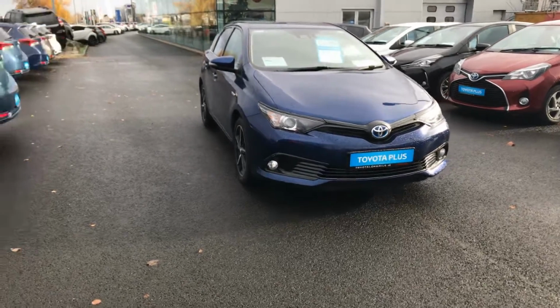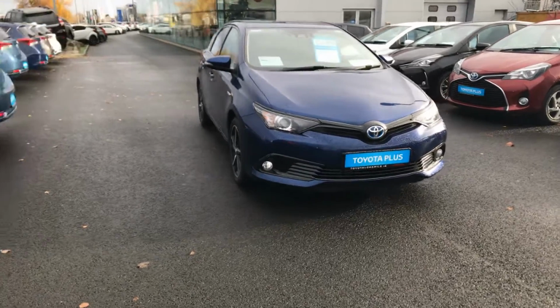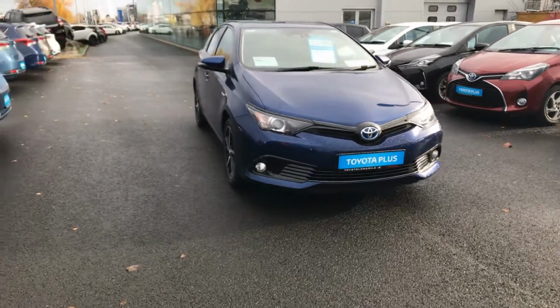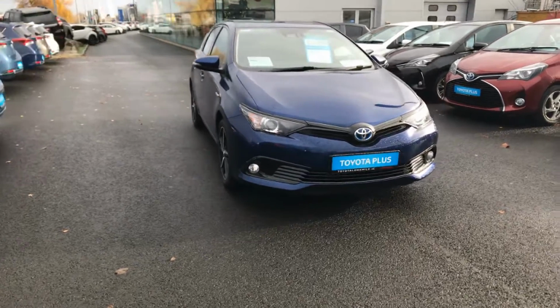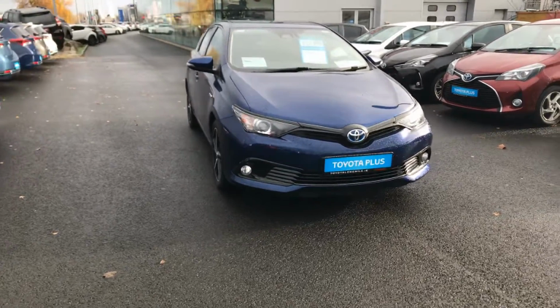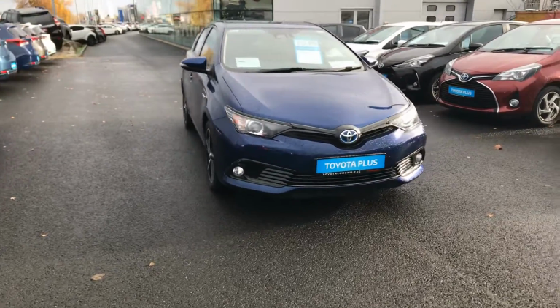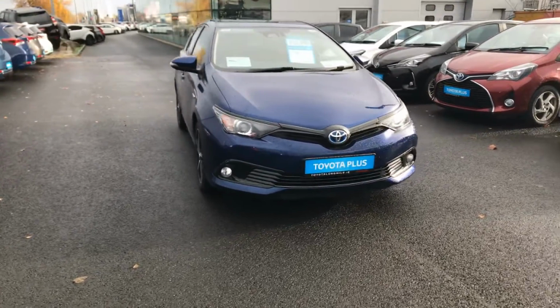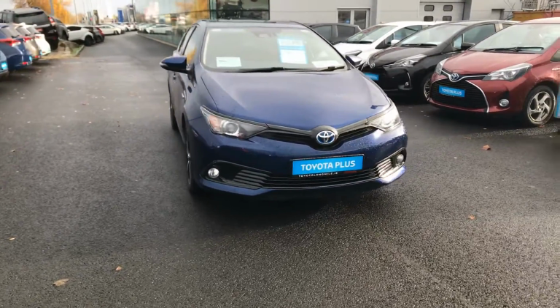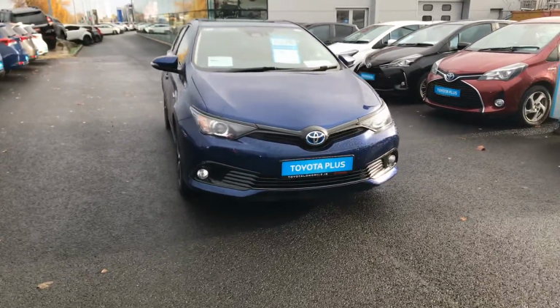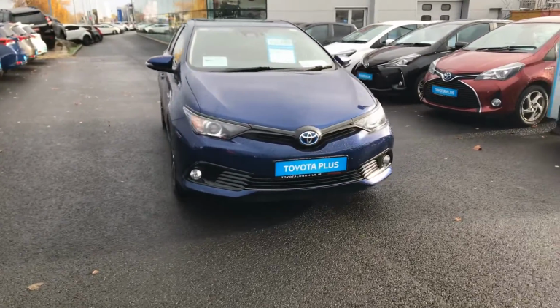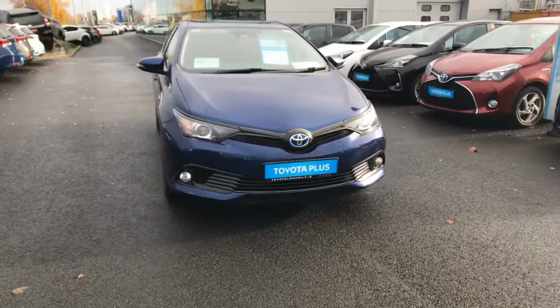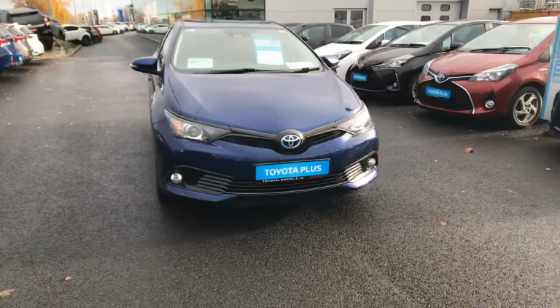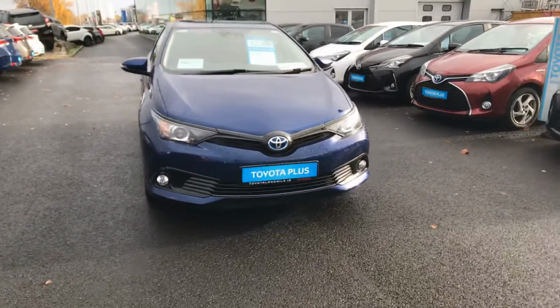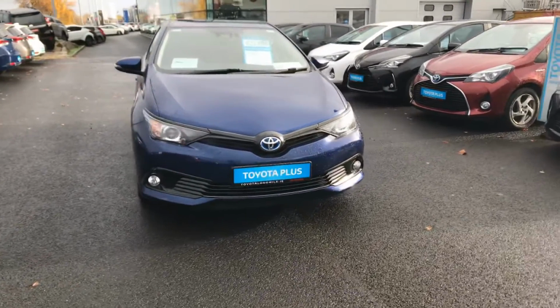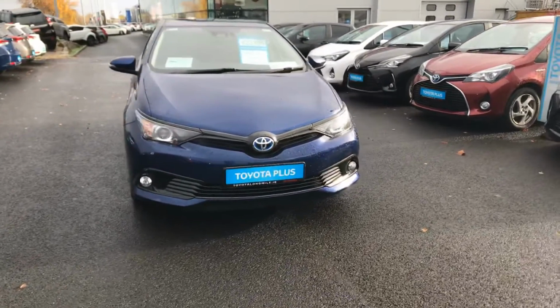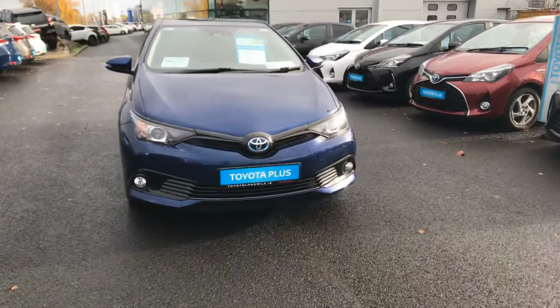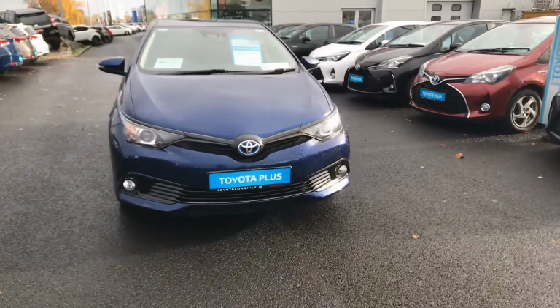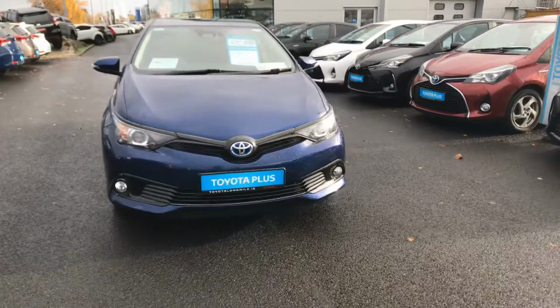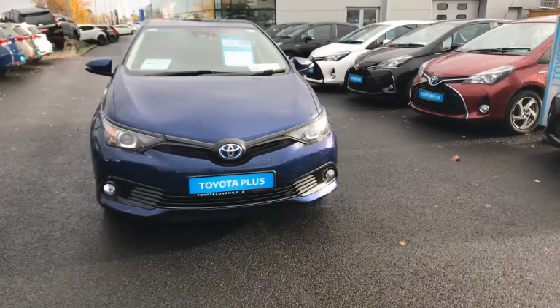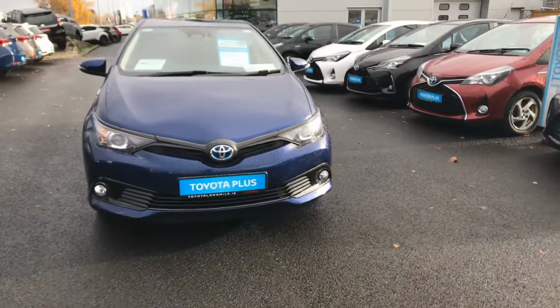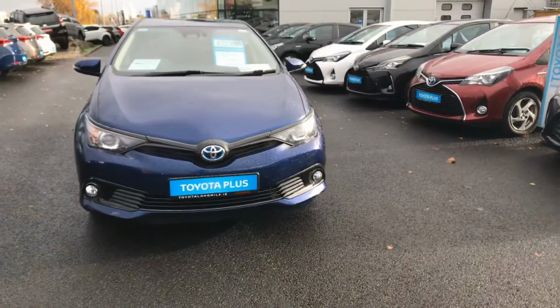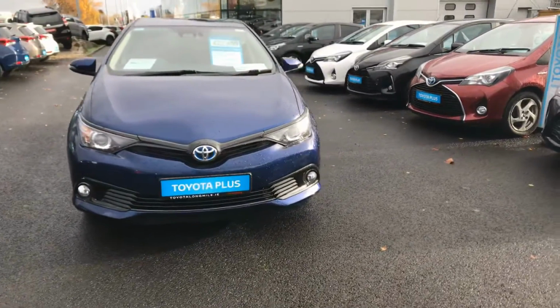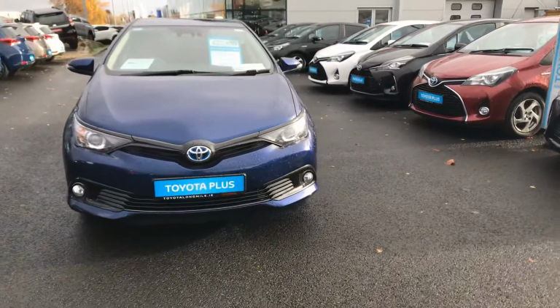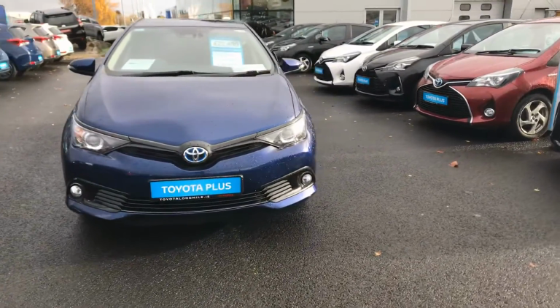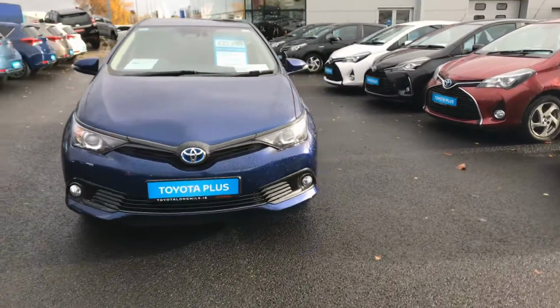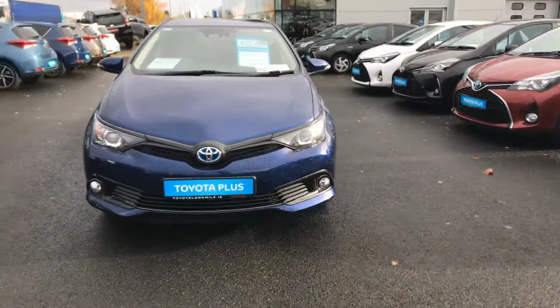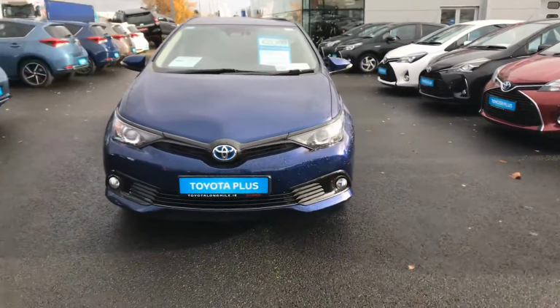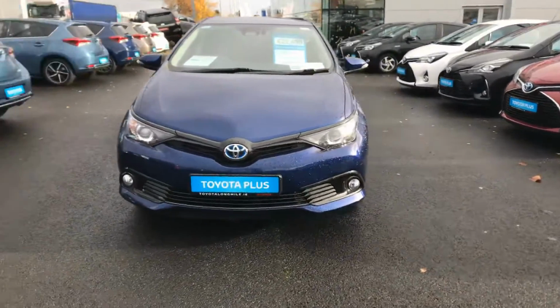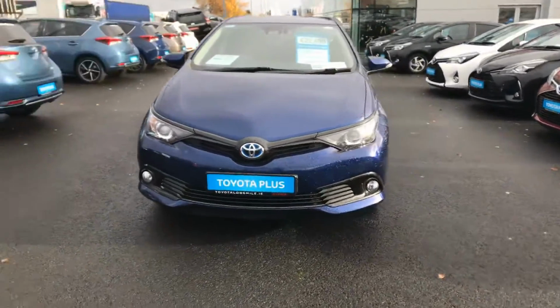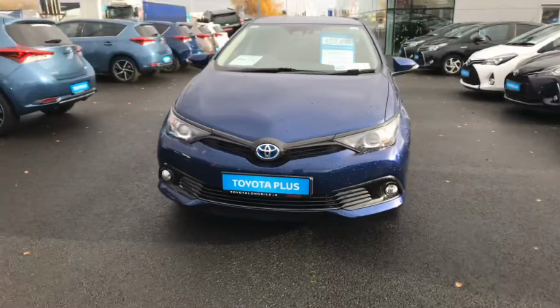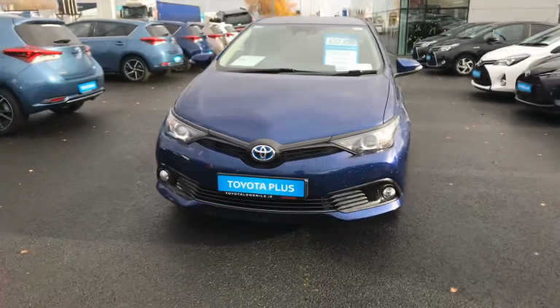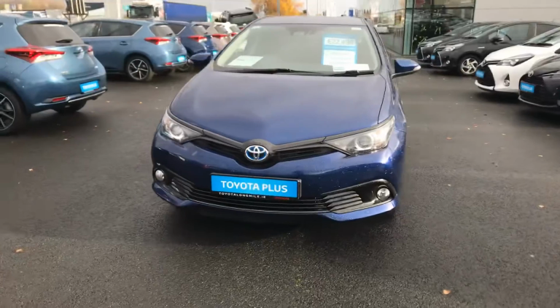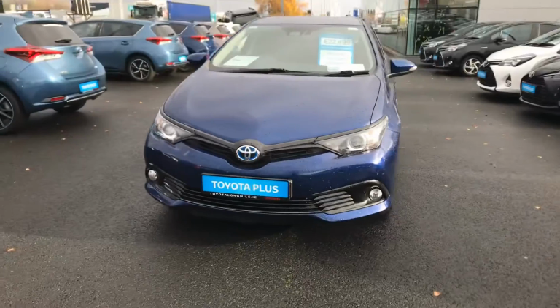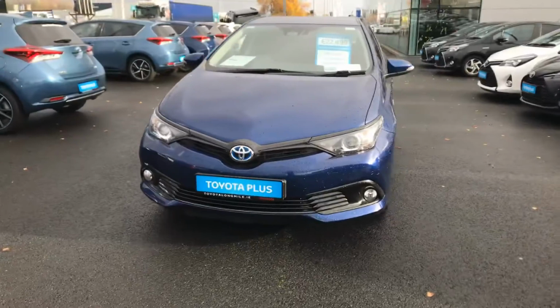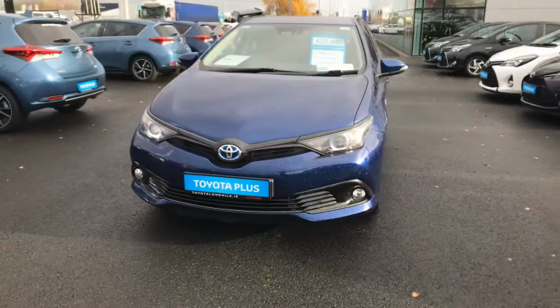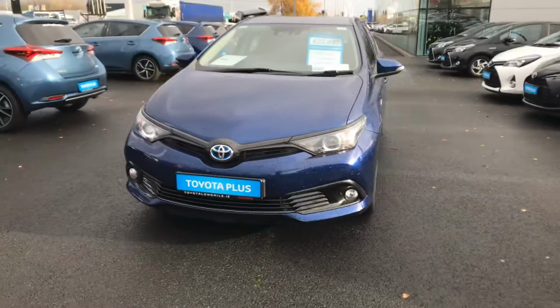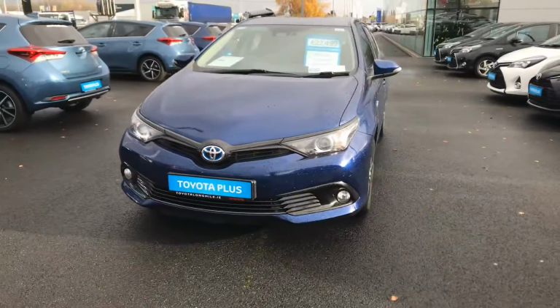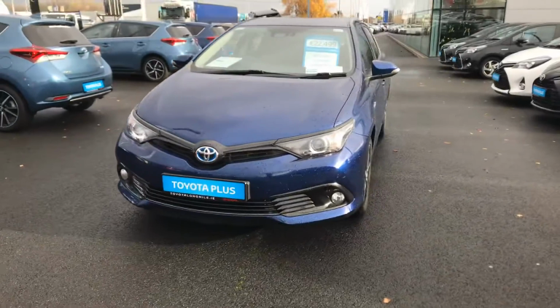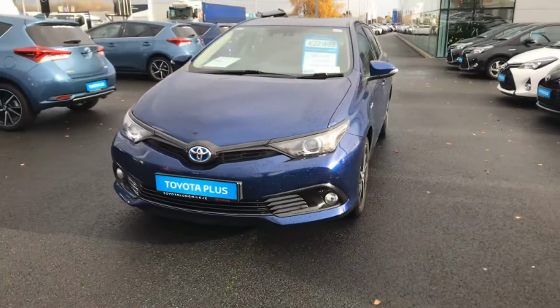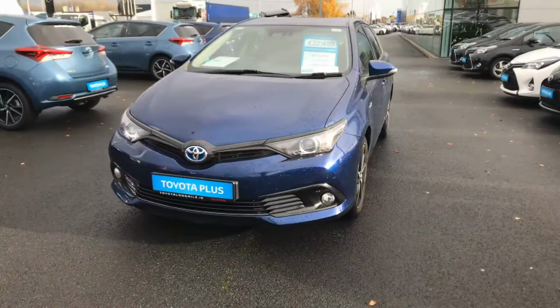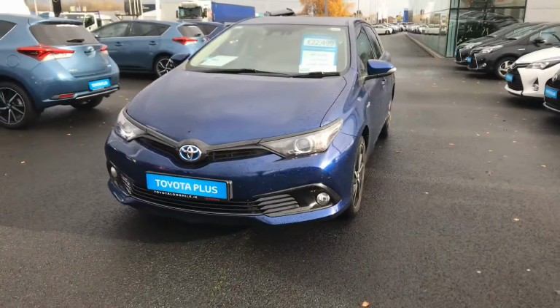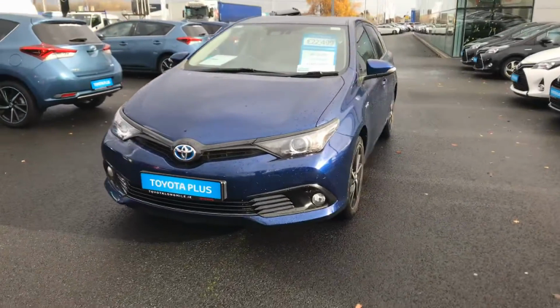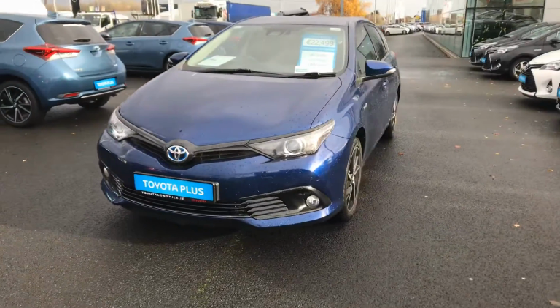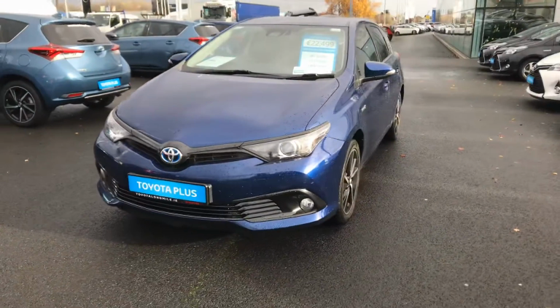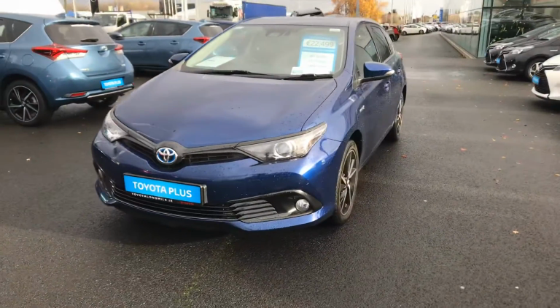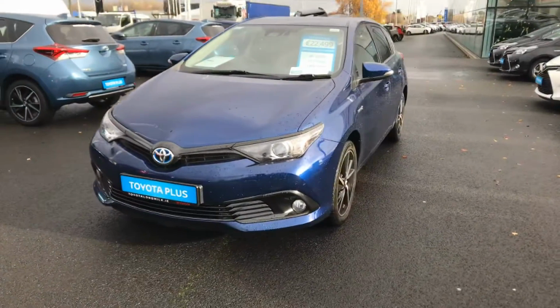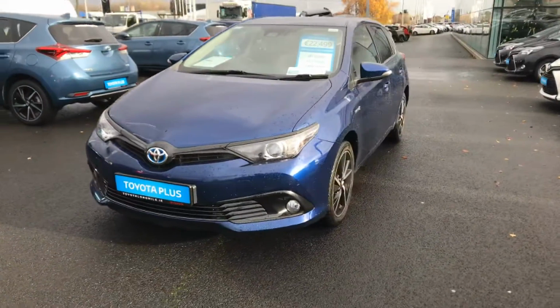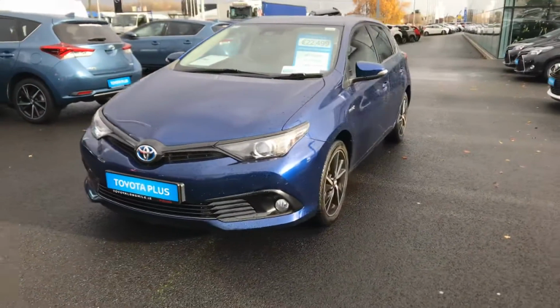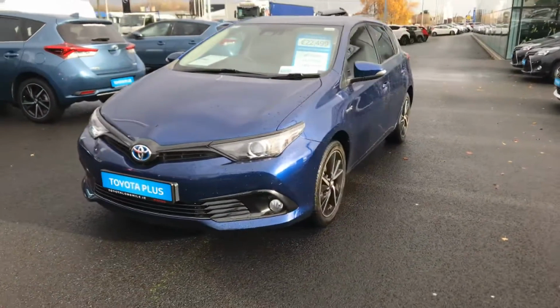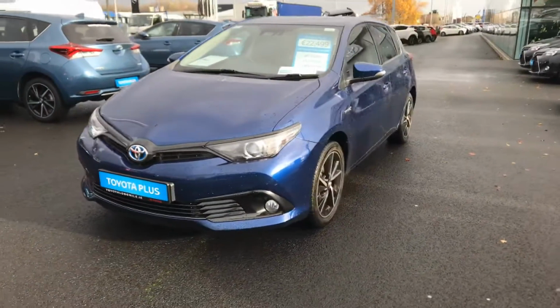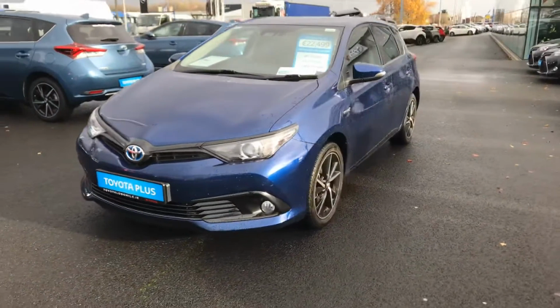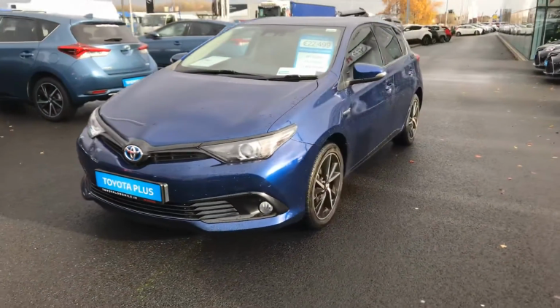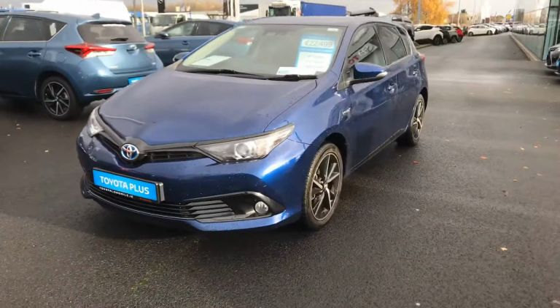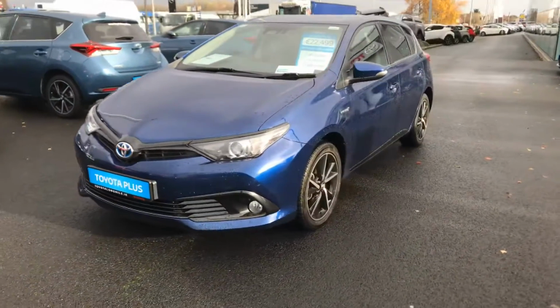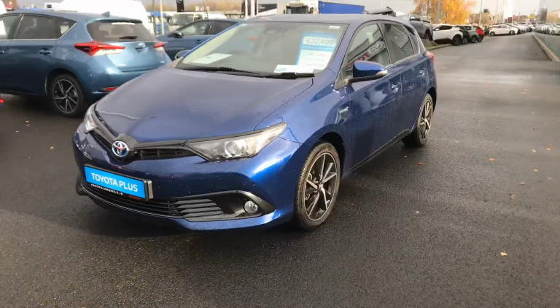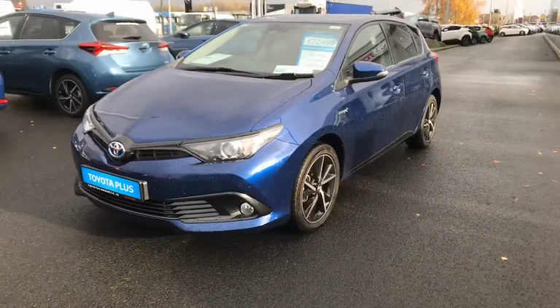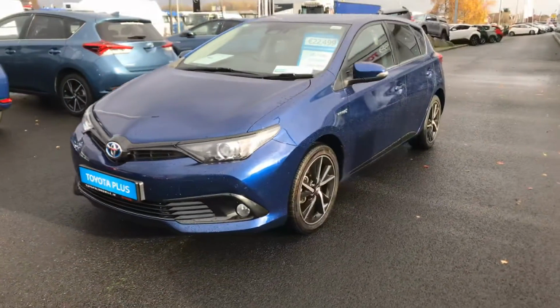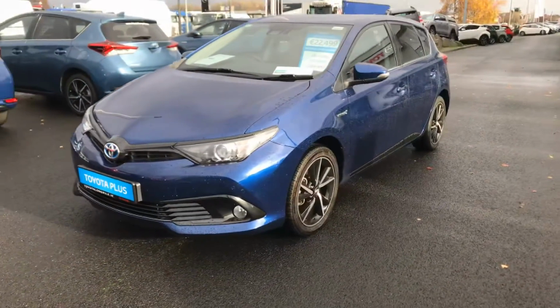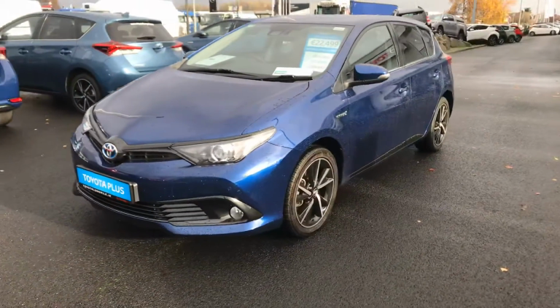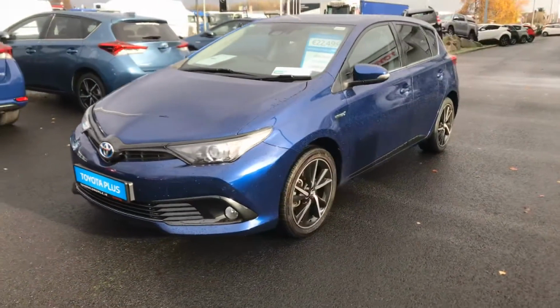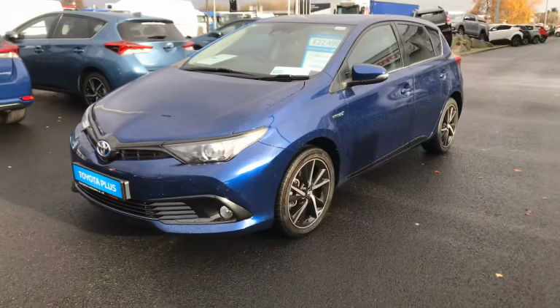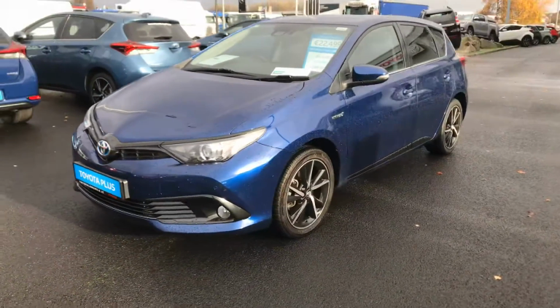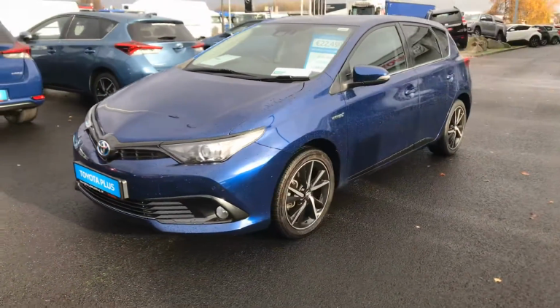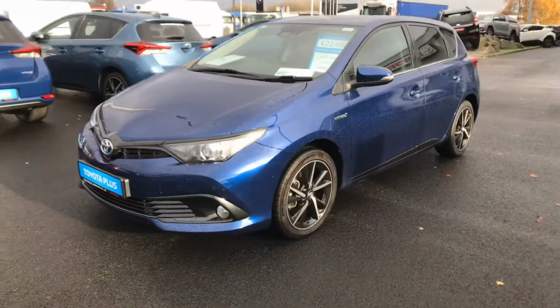Welcome to Toyota Long Mile. Here we have today a 2018 Toyota Auris Hybrid 1.8 Luna Sport.